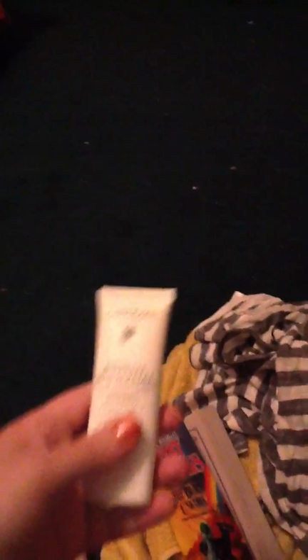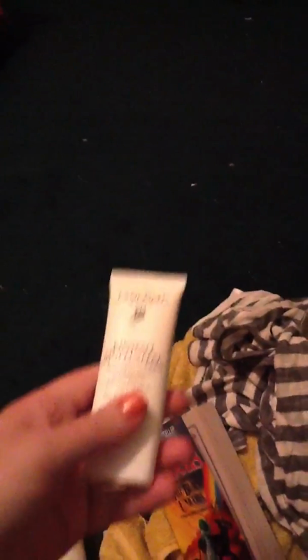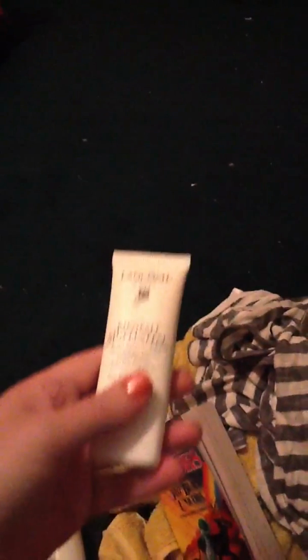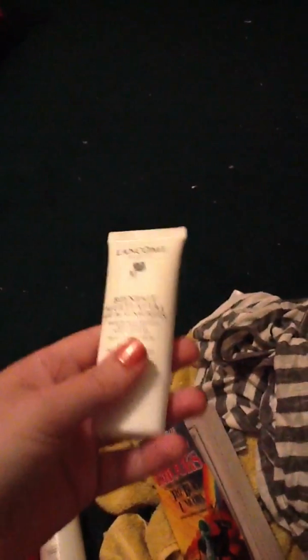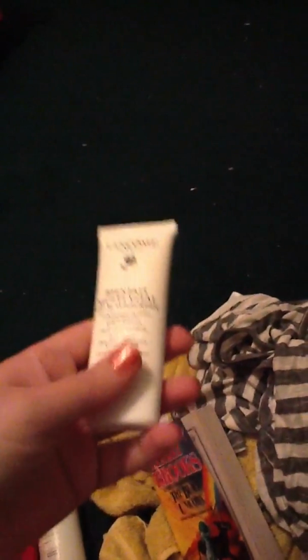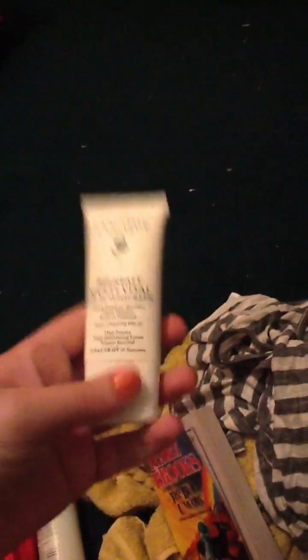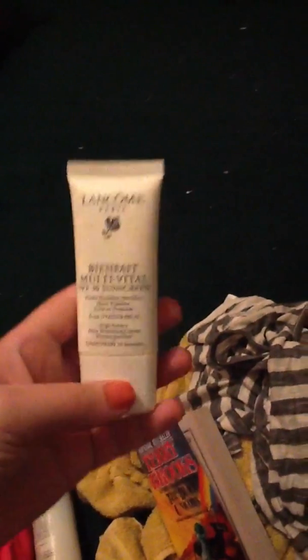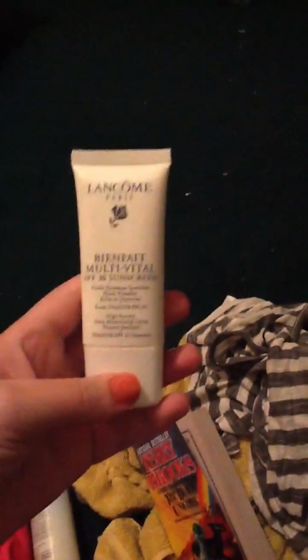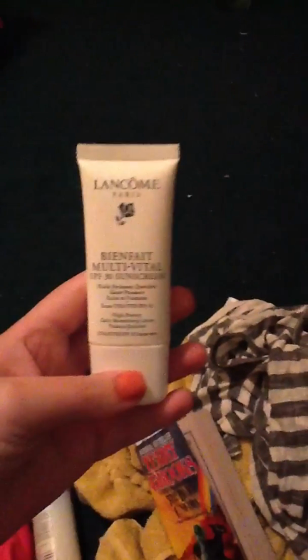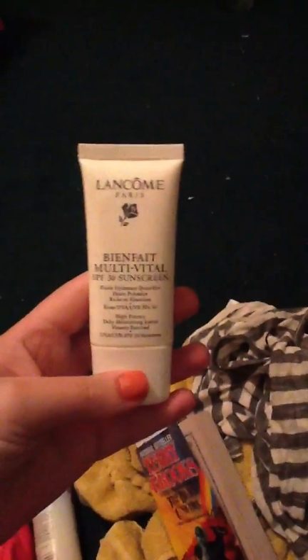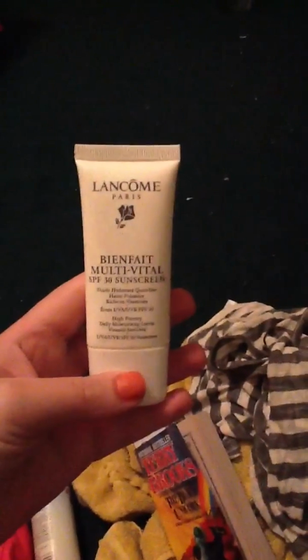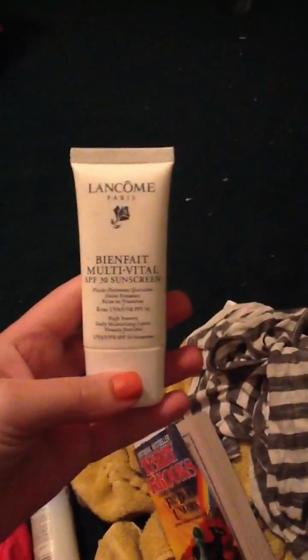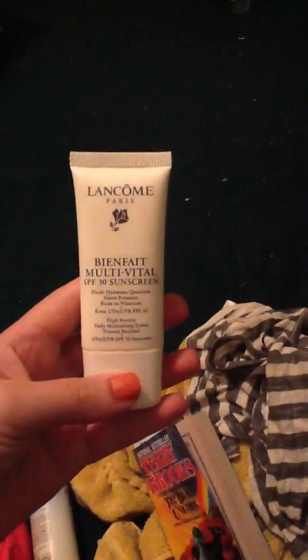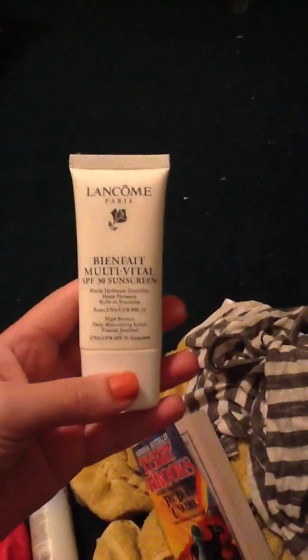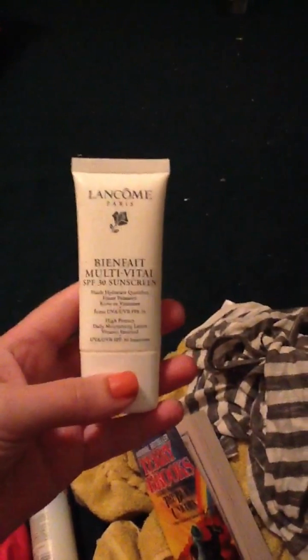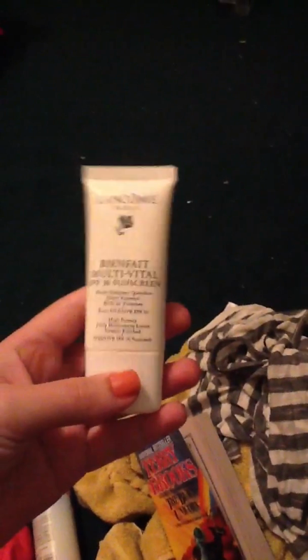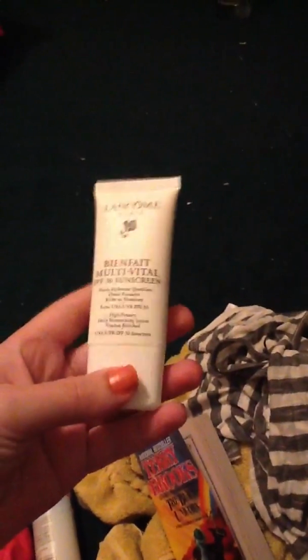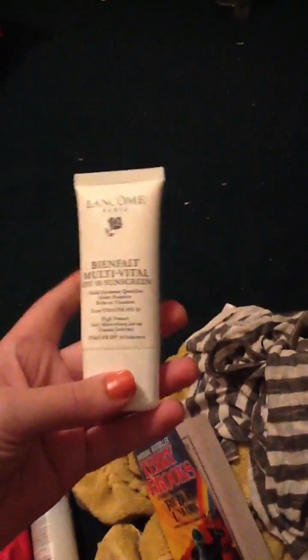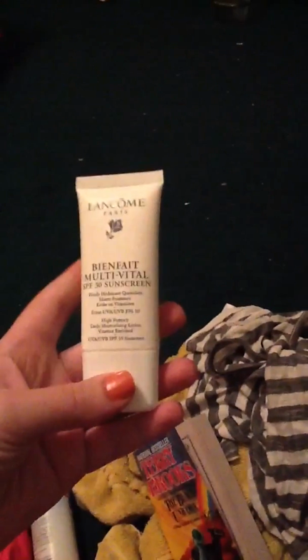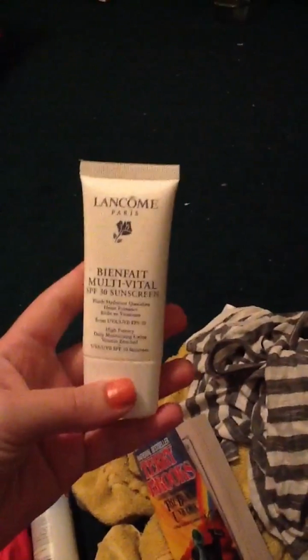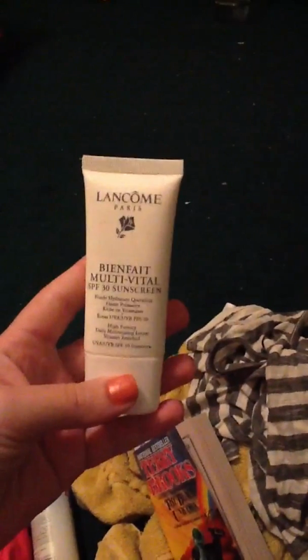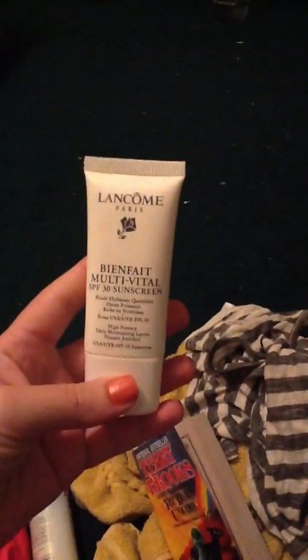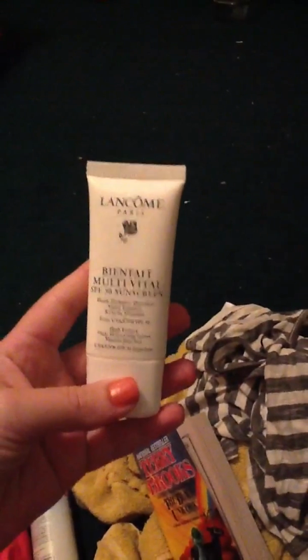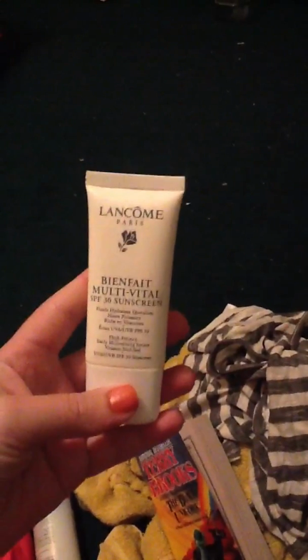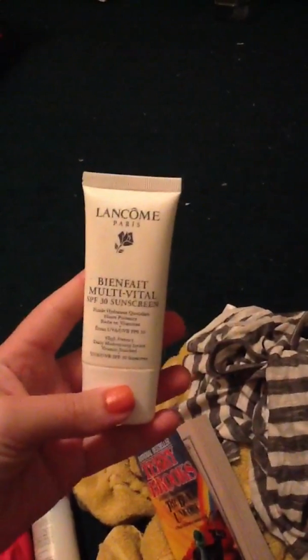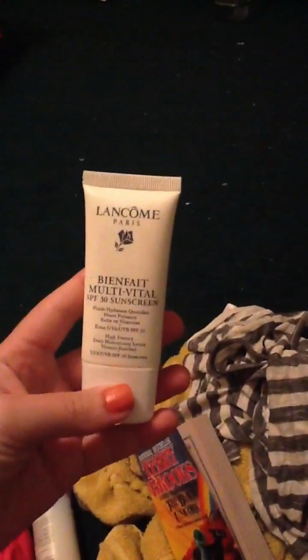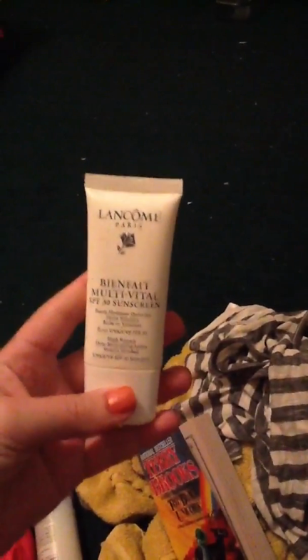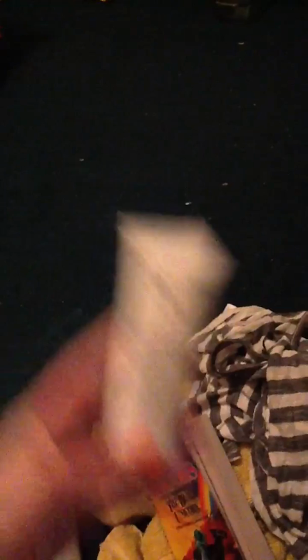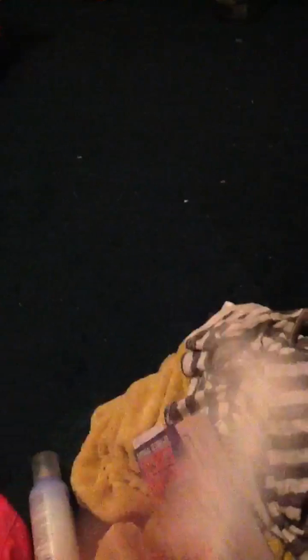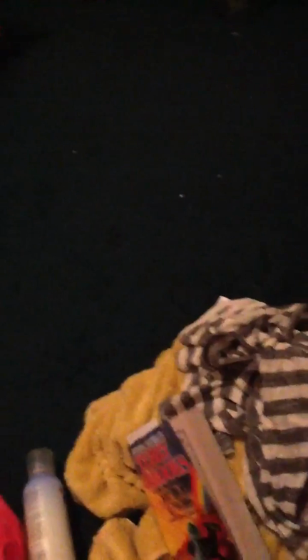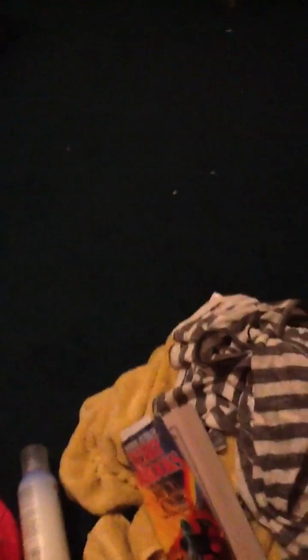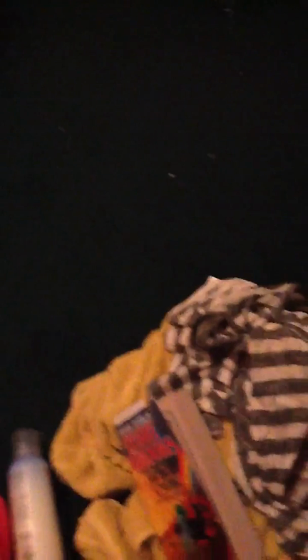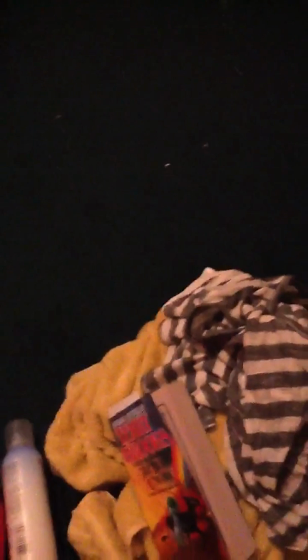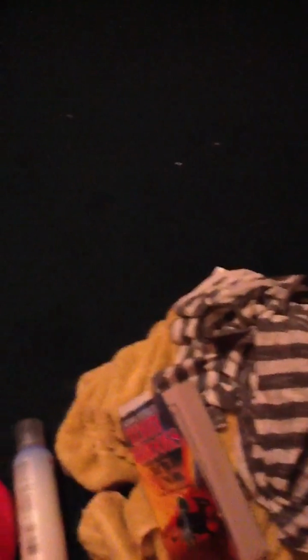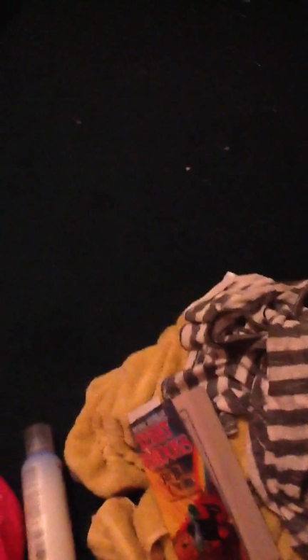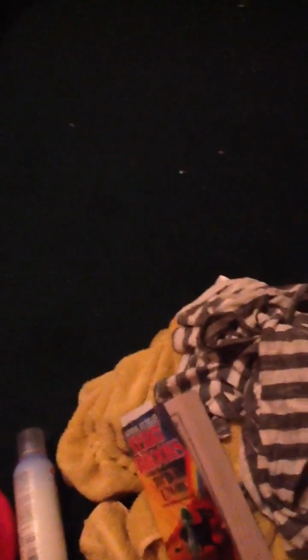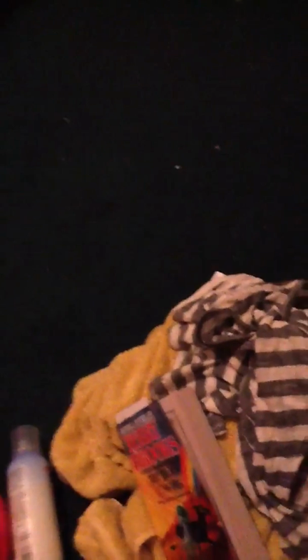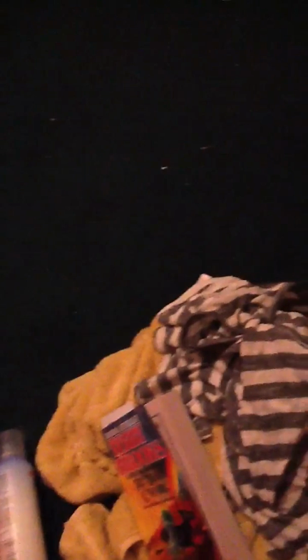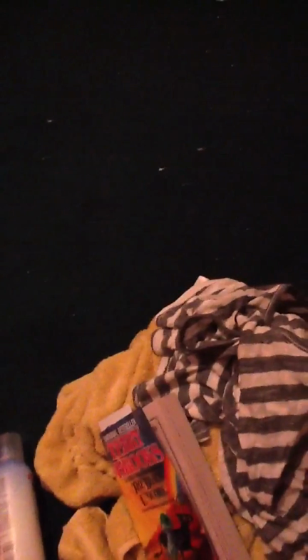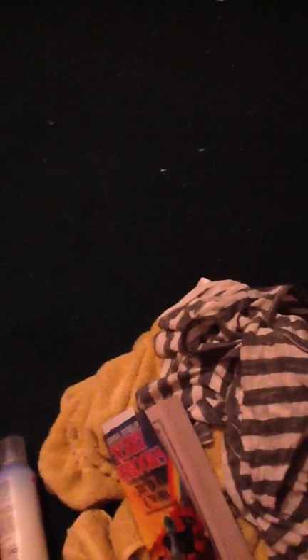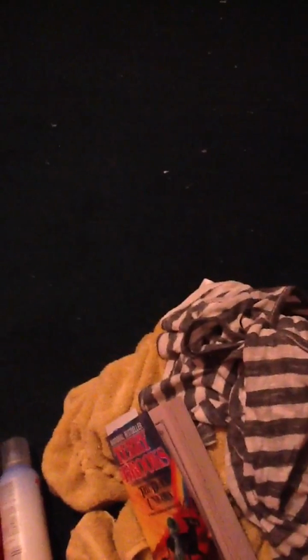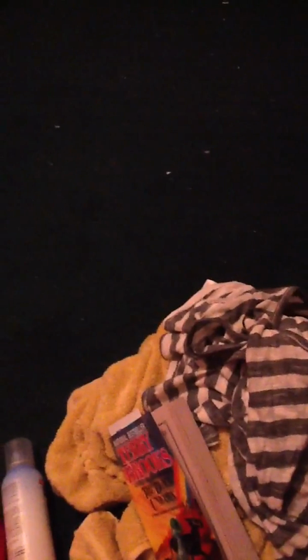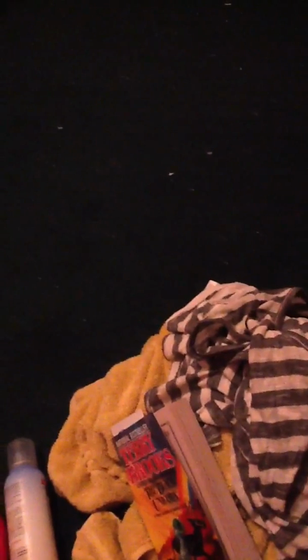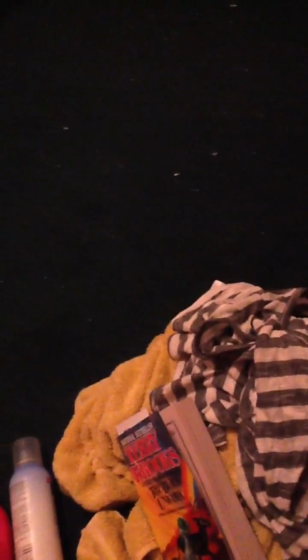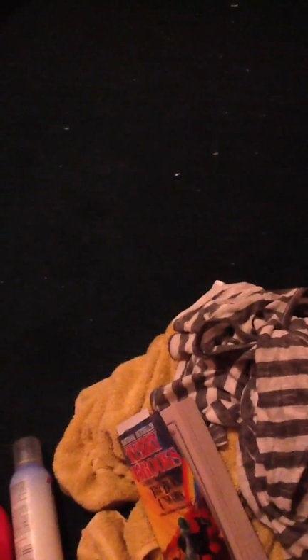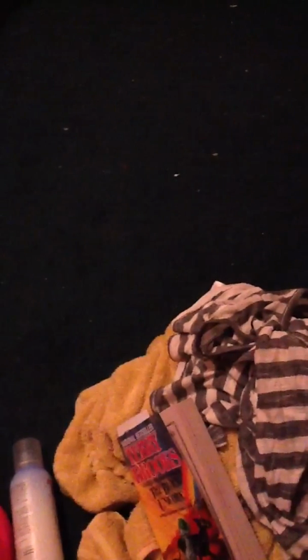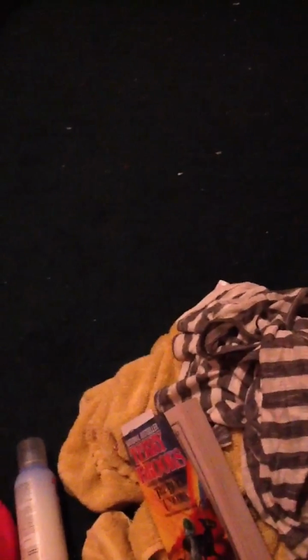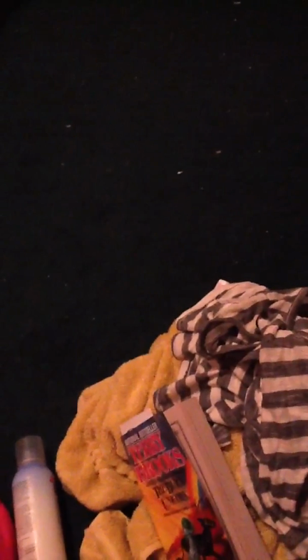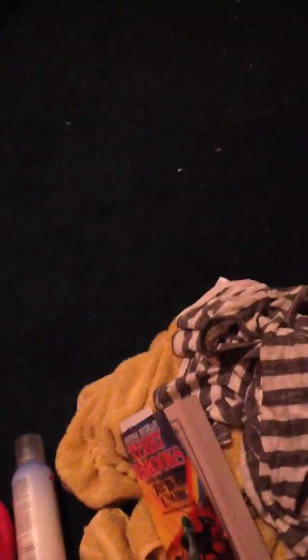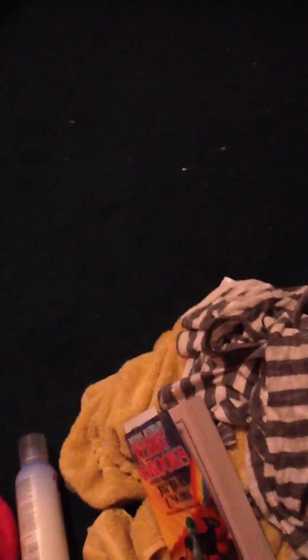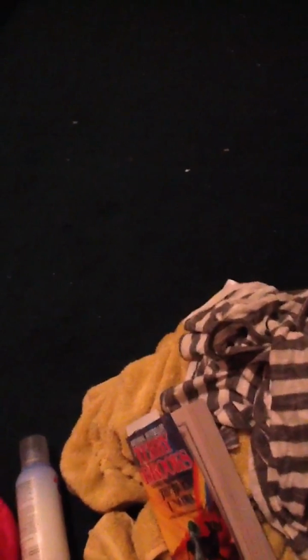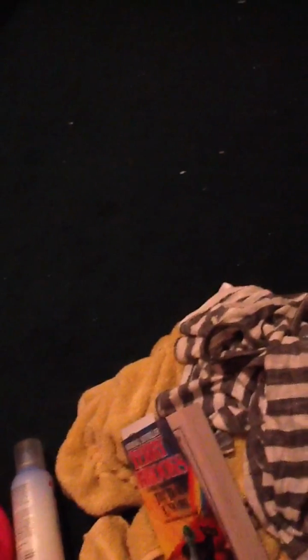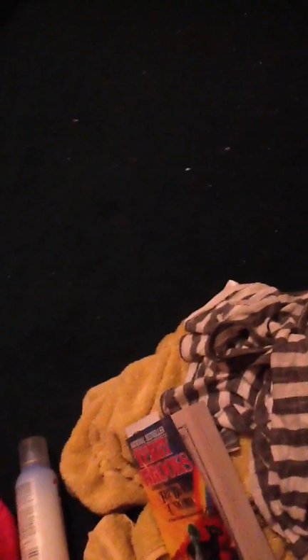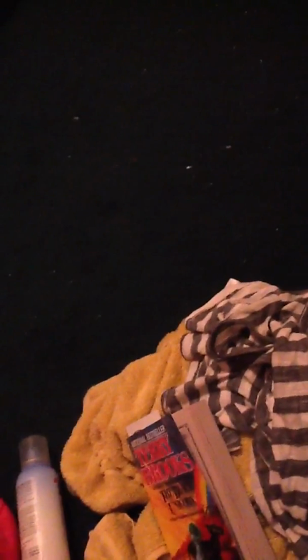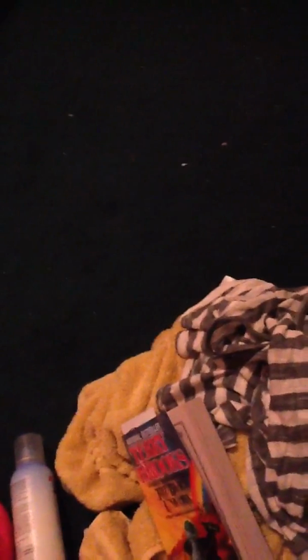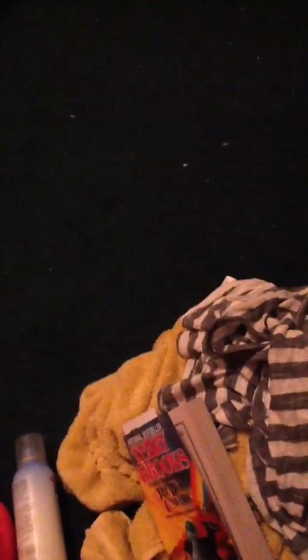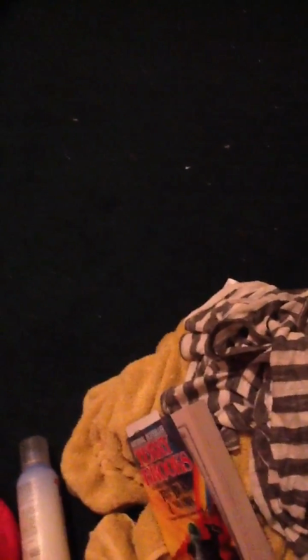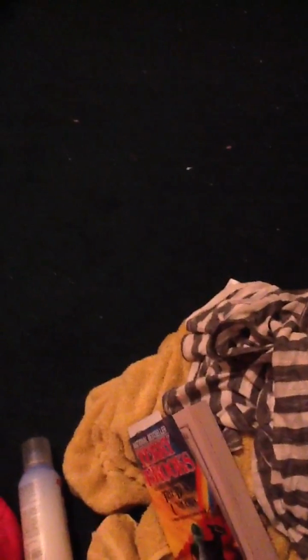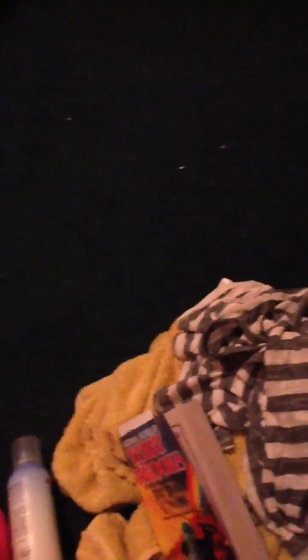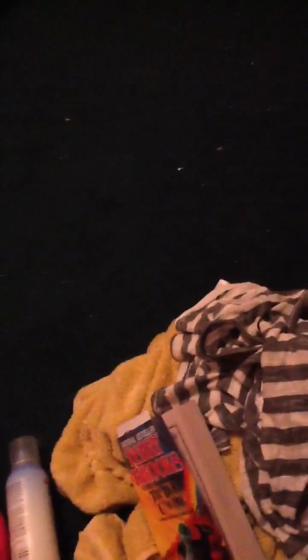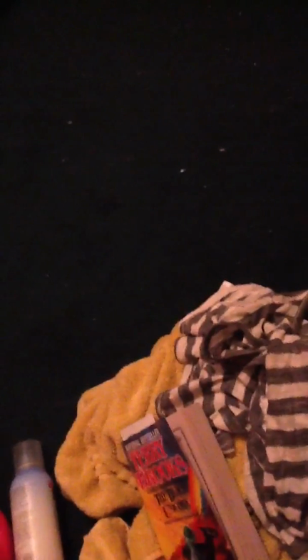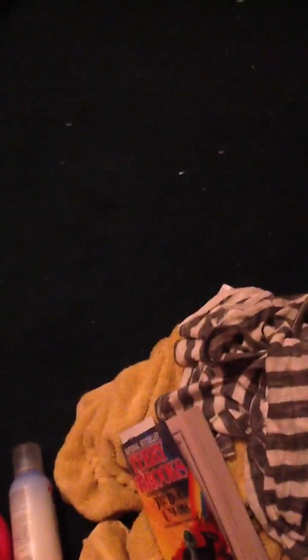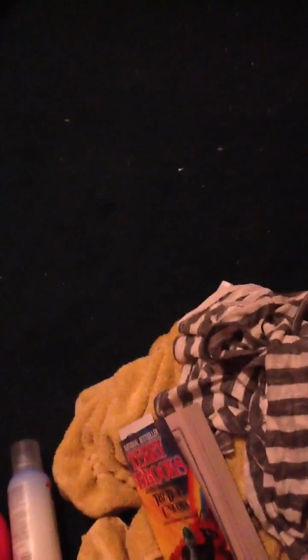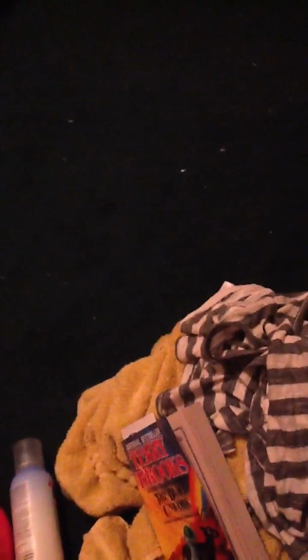I have this Lancôme sunscreen which I used for my face, and I used the other one just for my body.